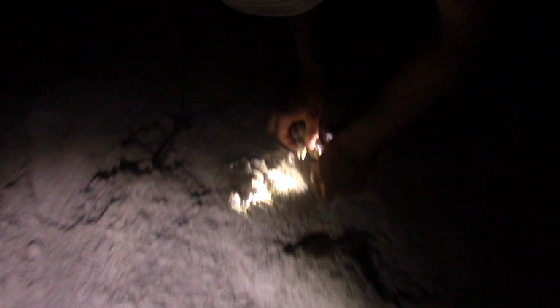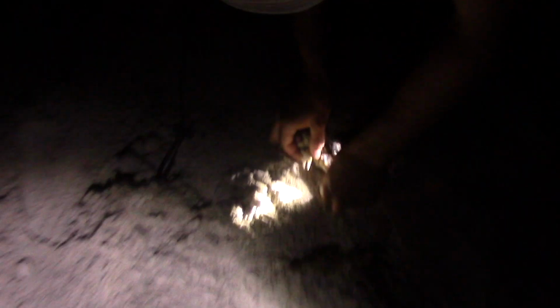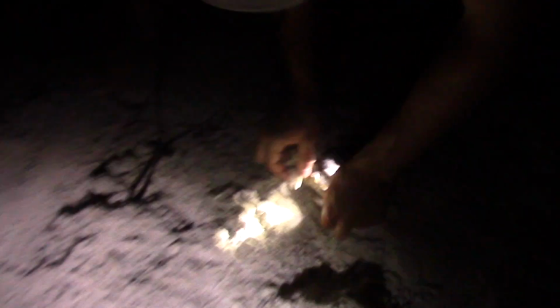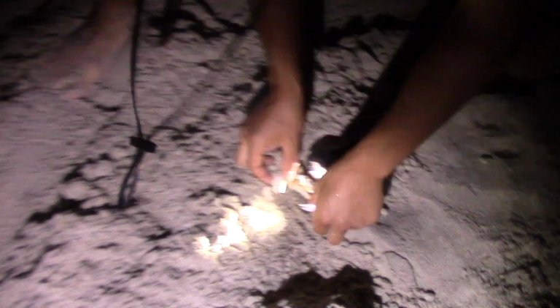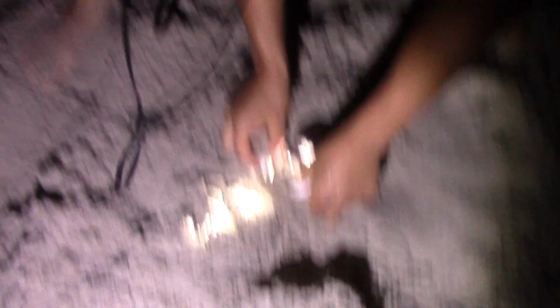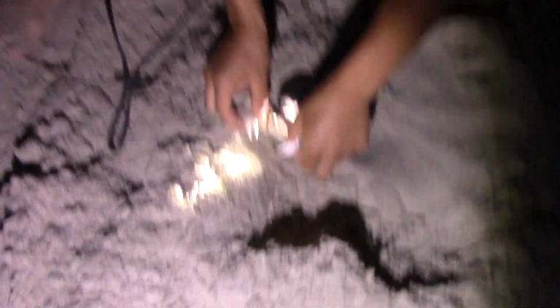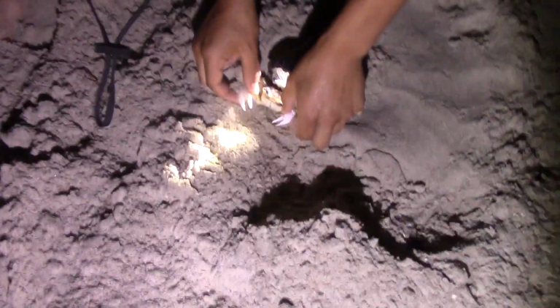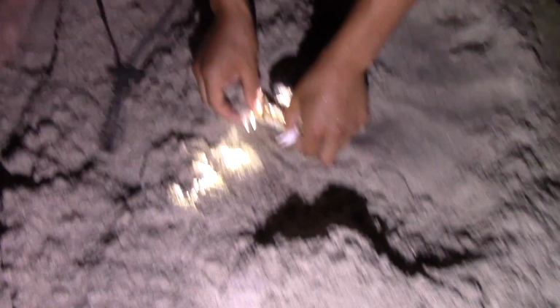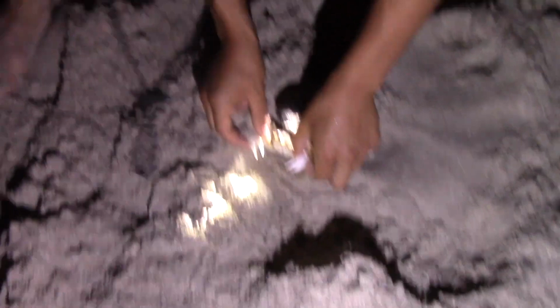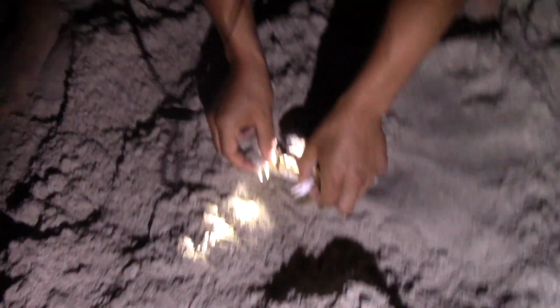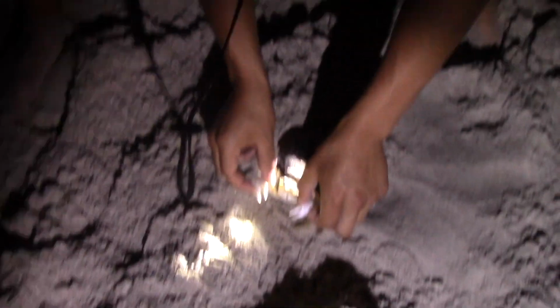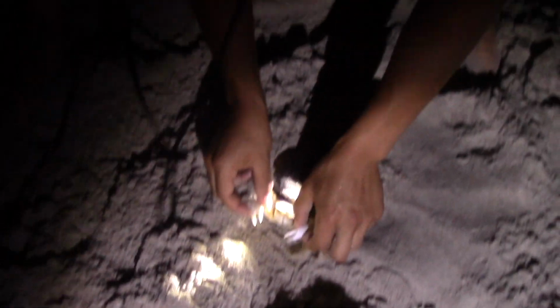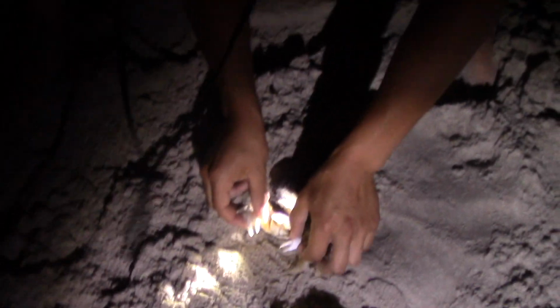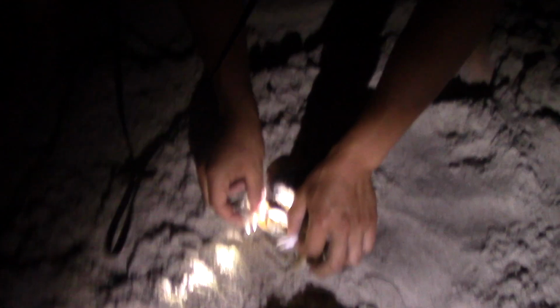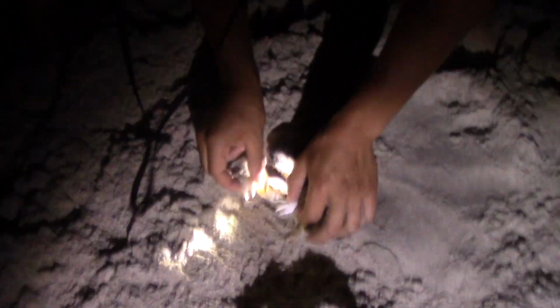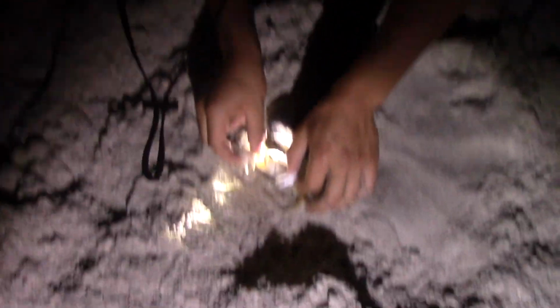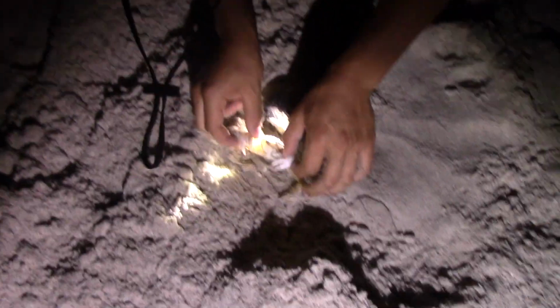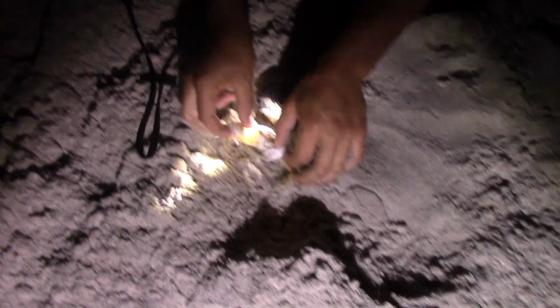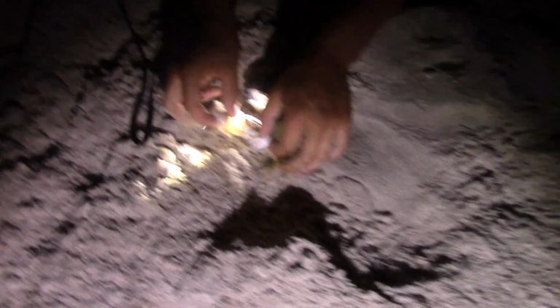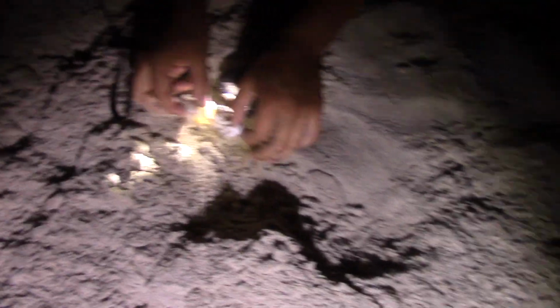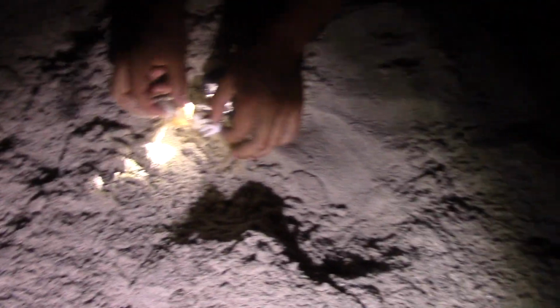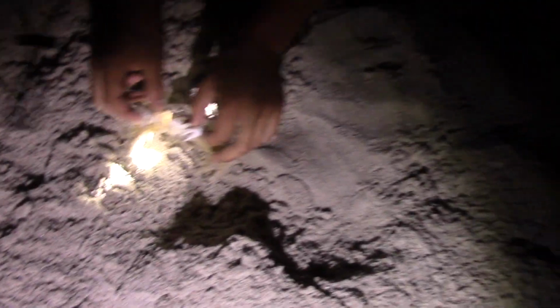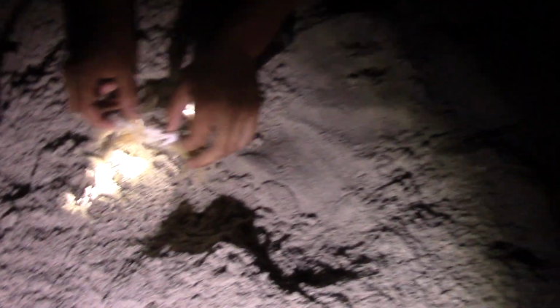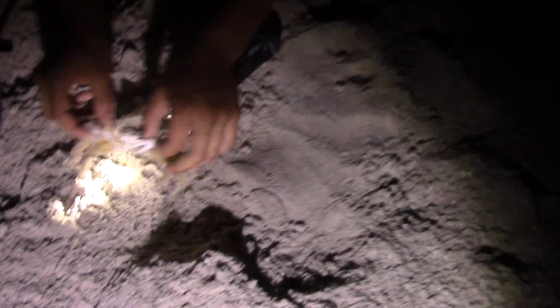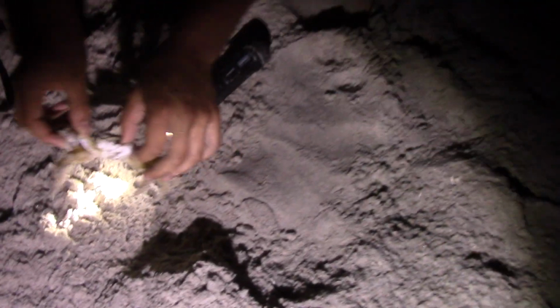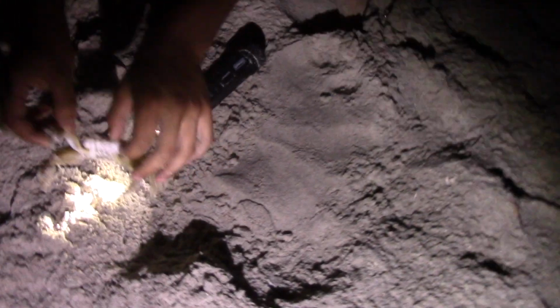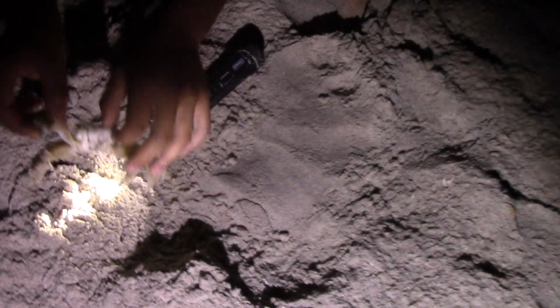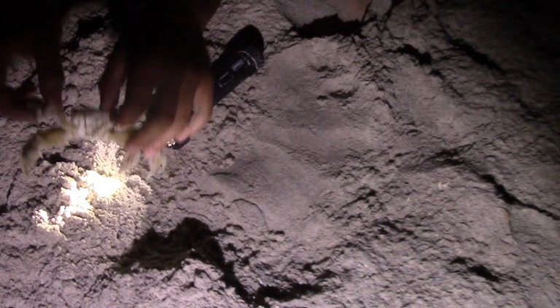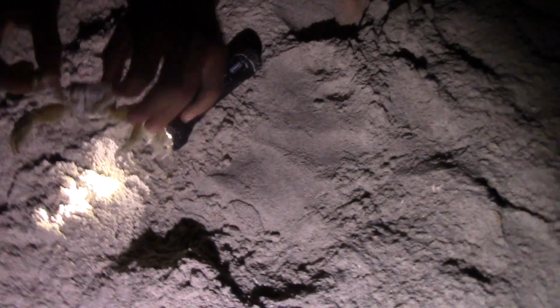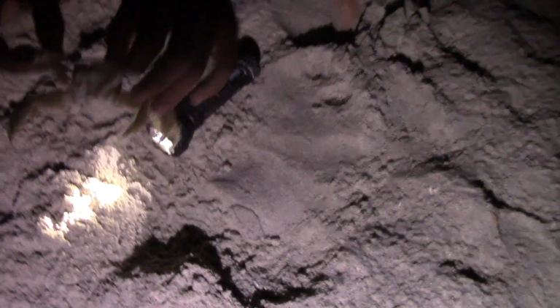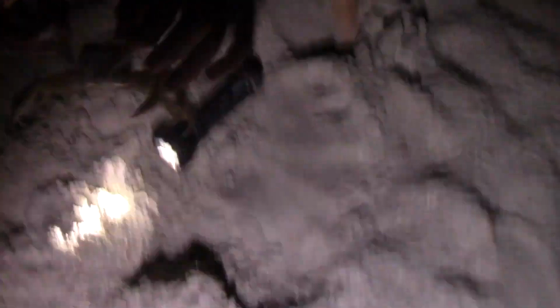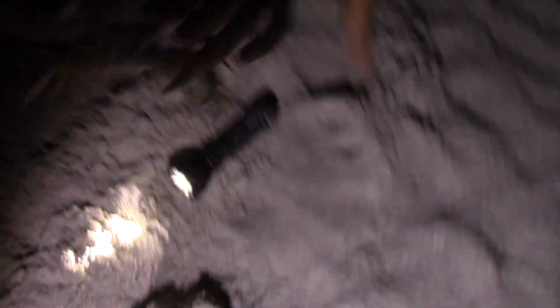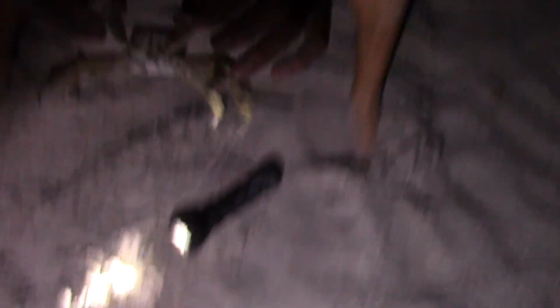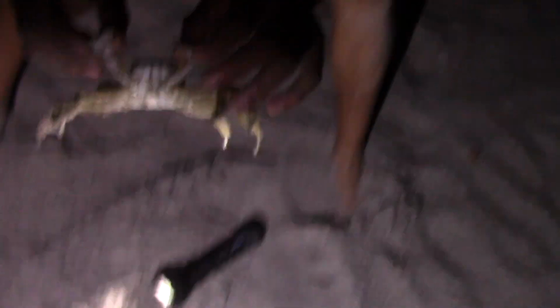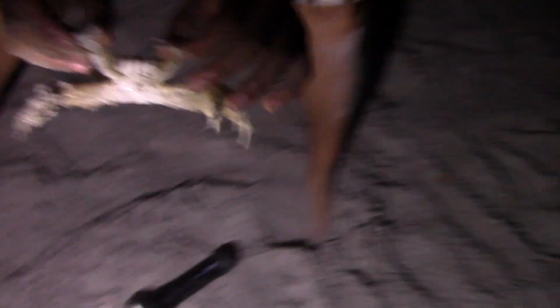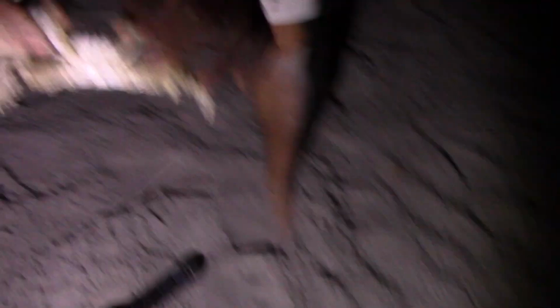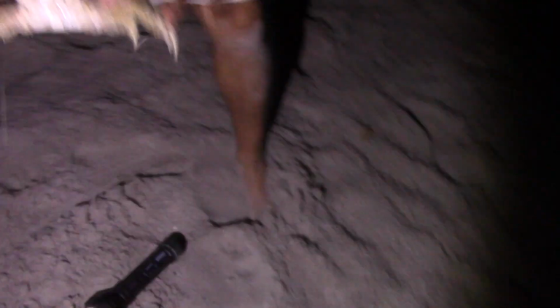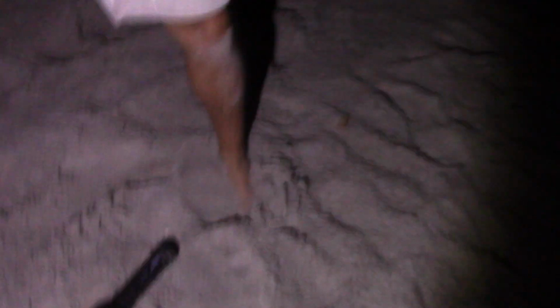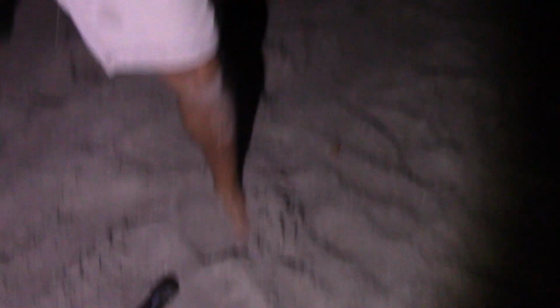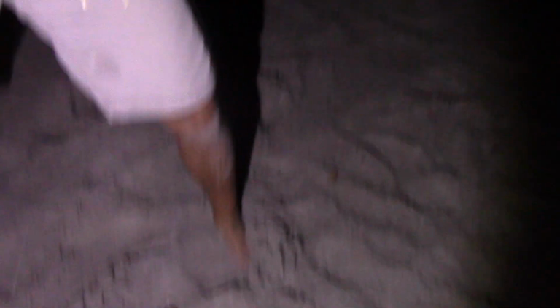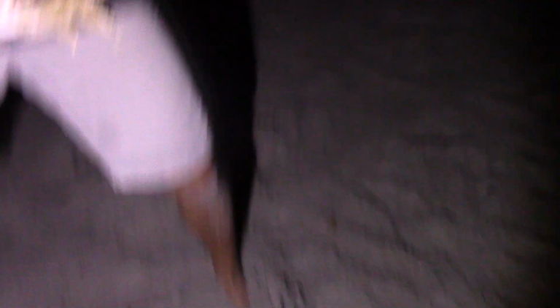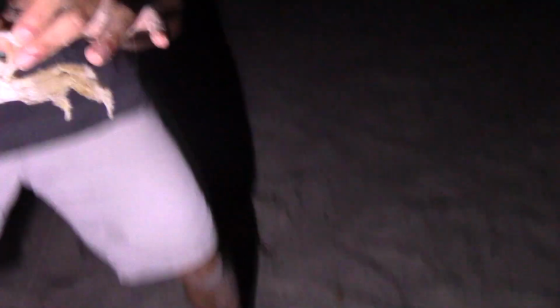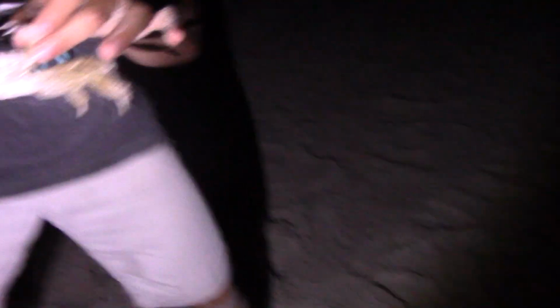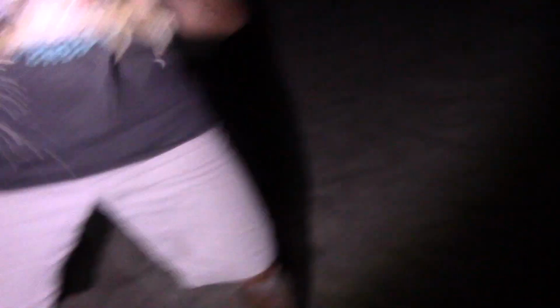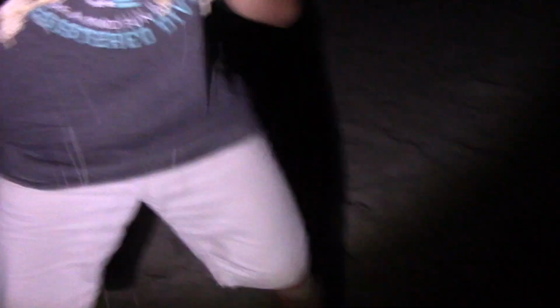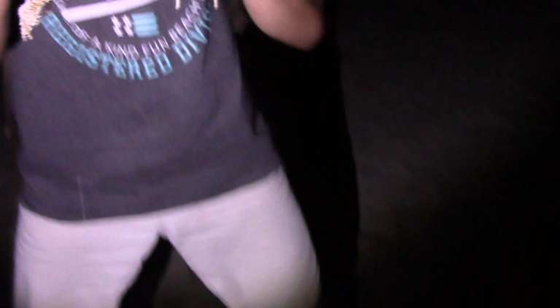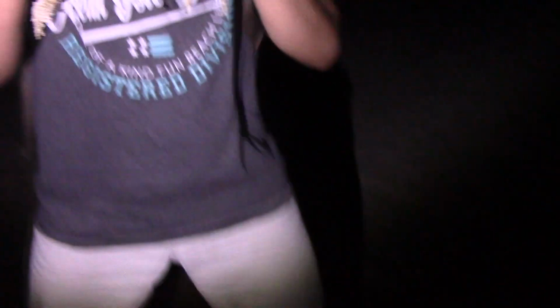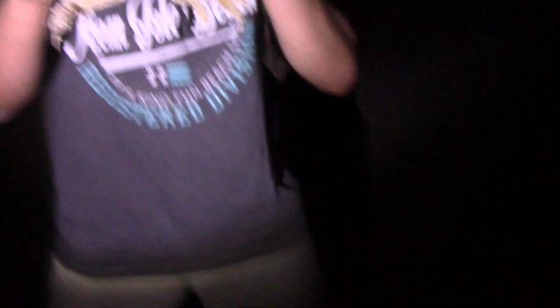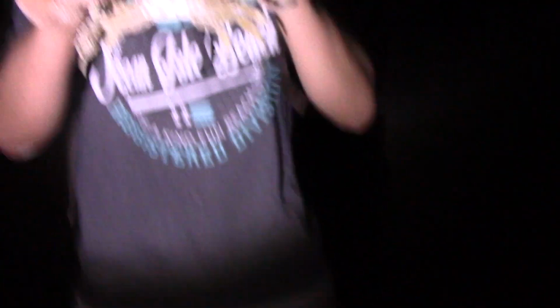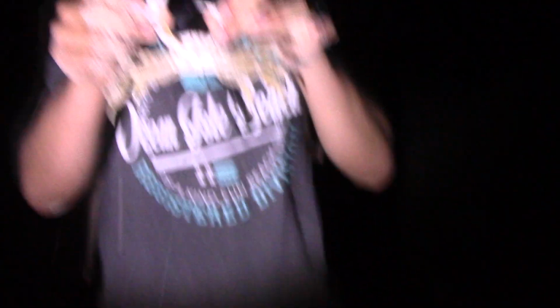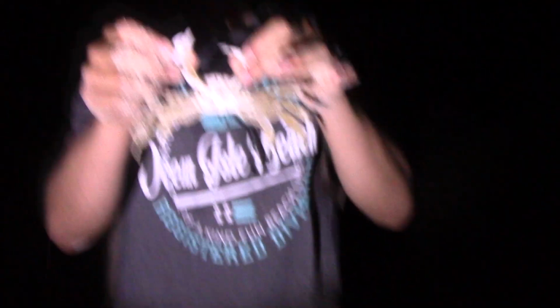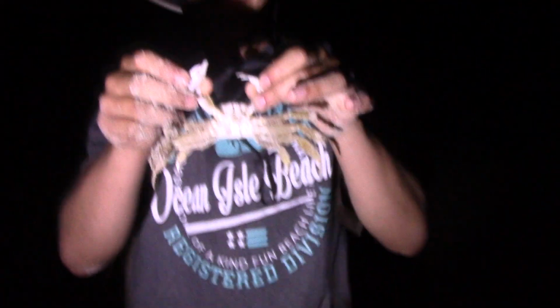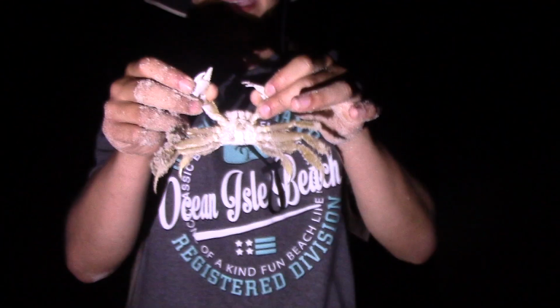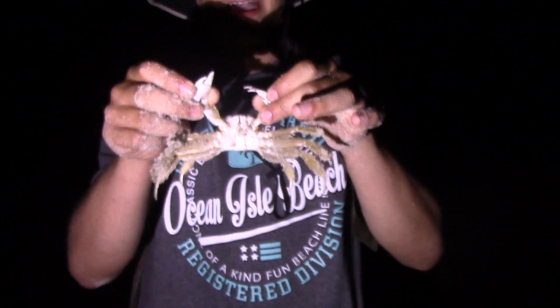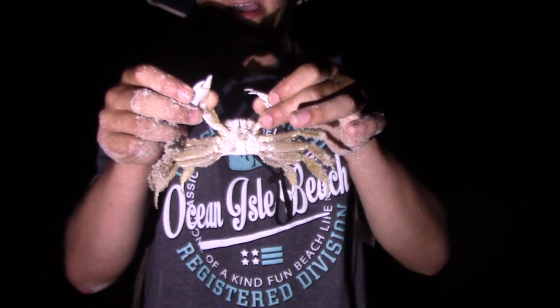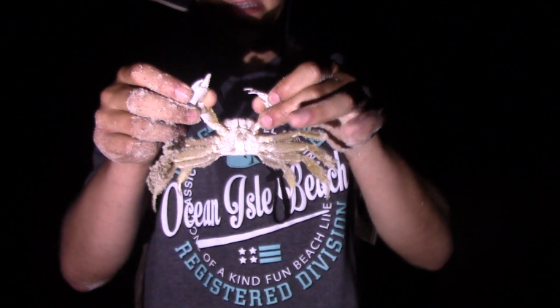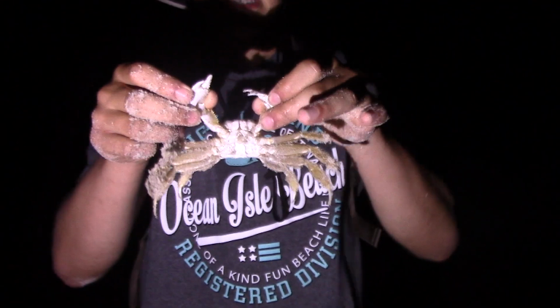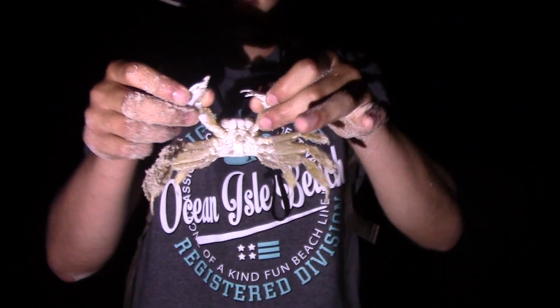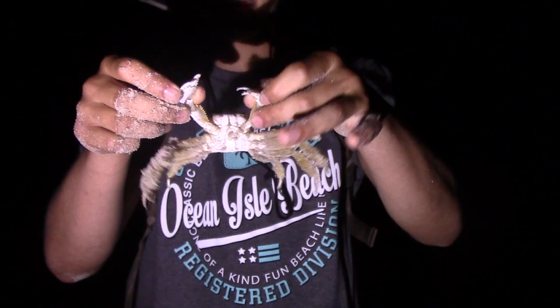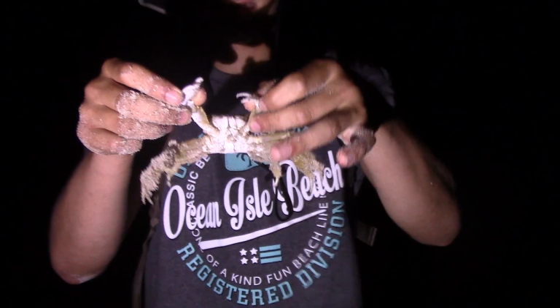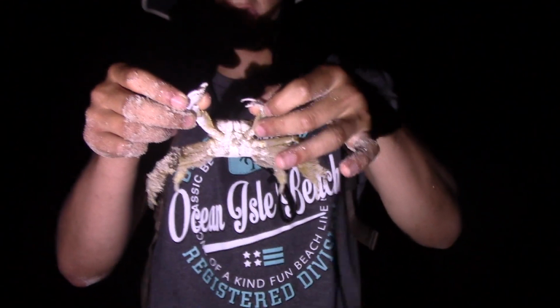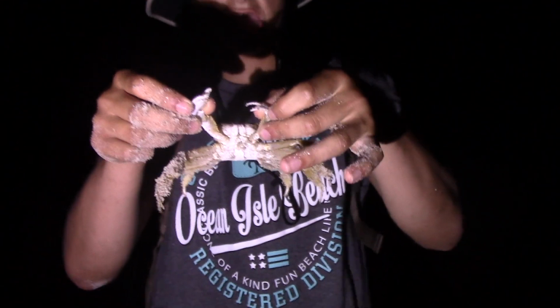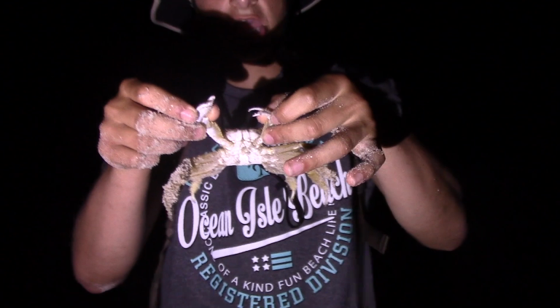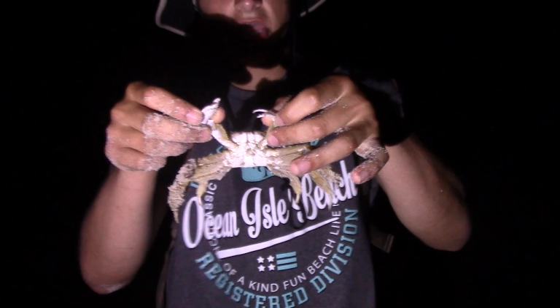After a couple minutes of chasing and a few painful pinches, I finally captured one of these elusive creatures.